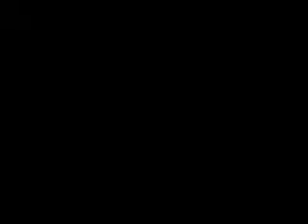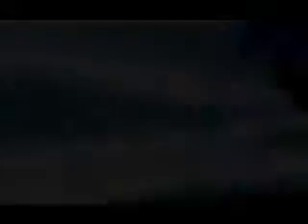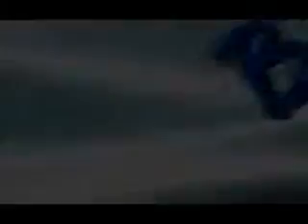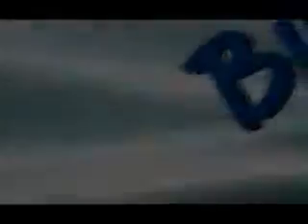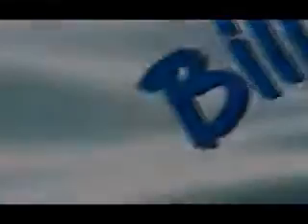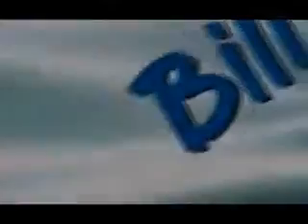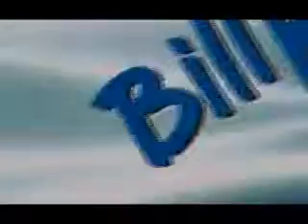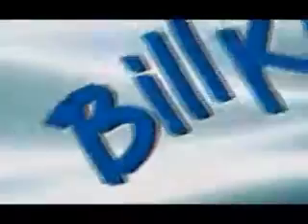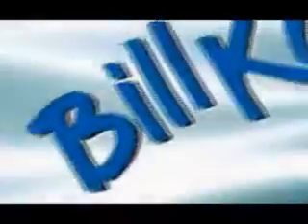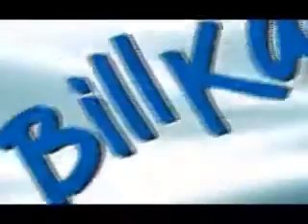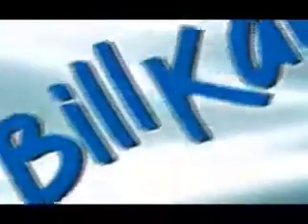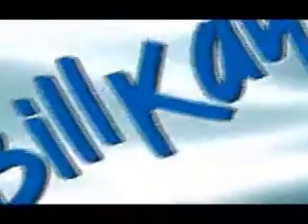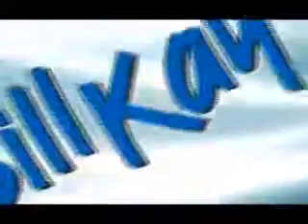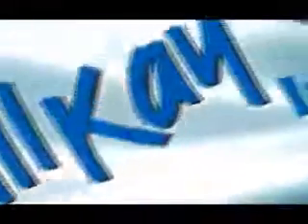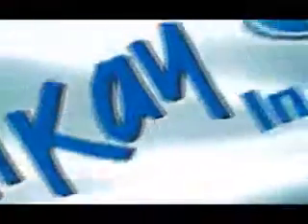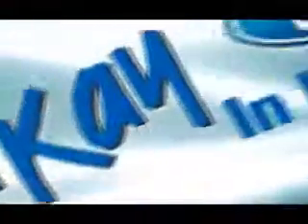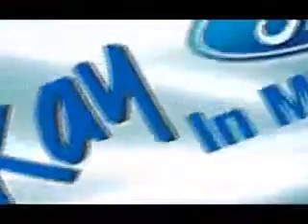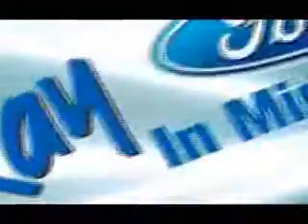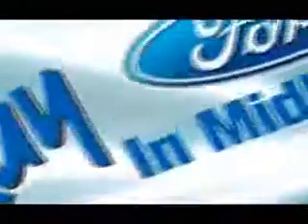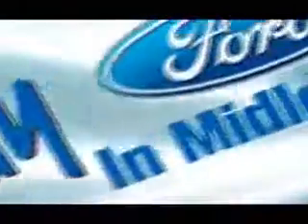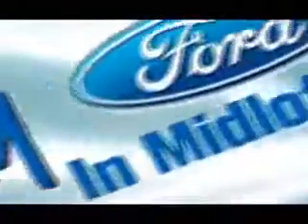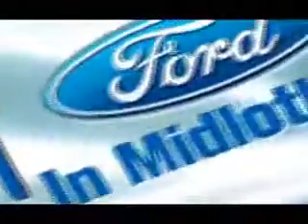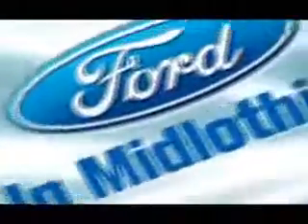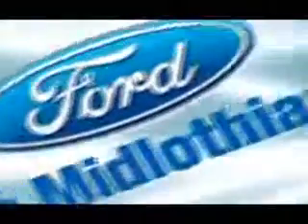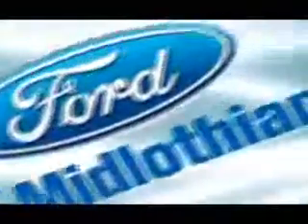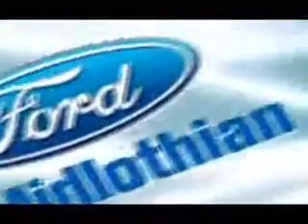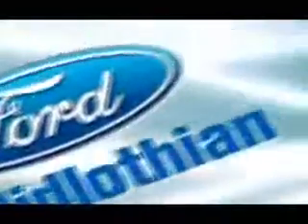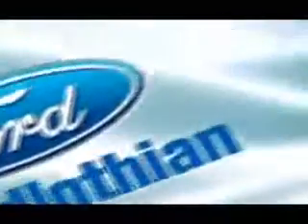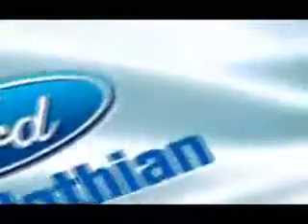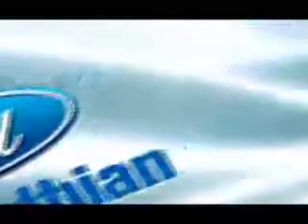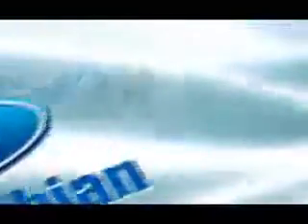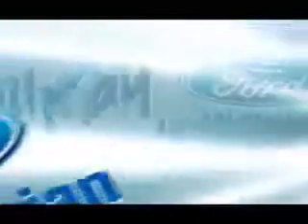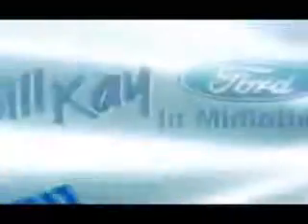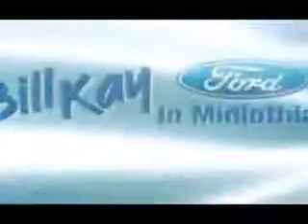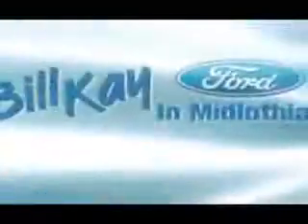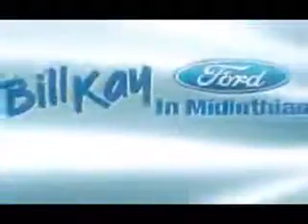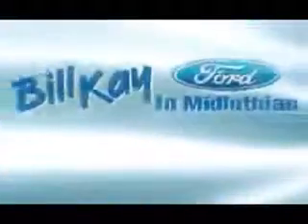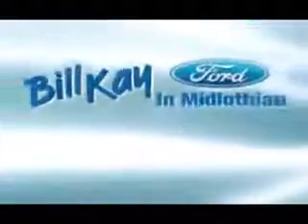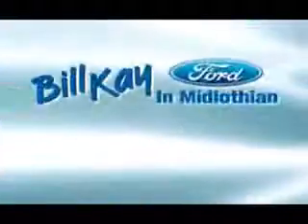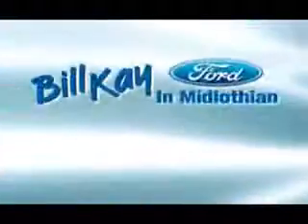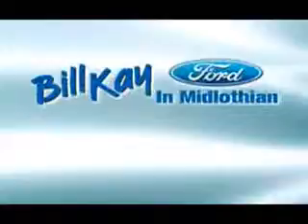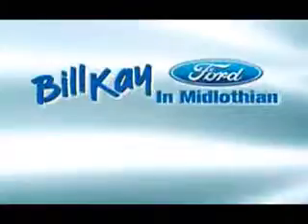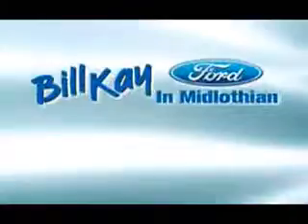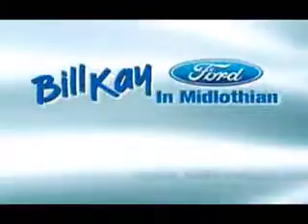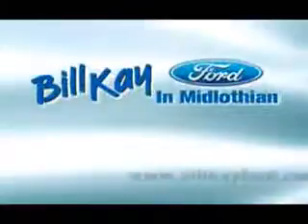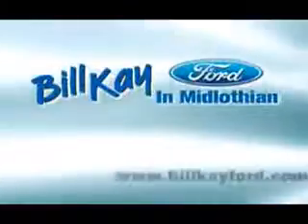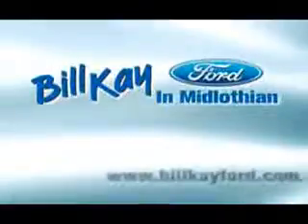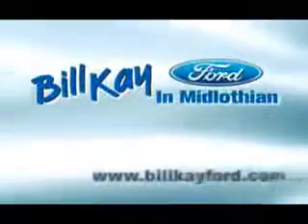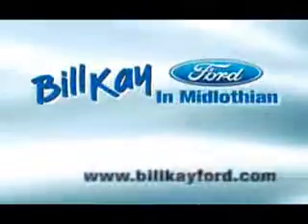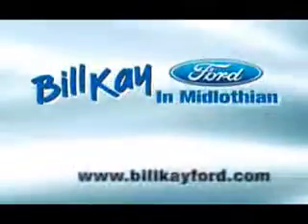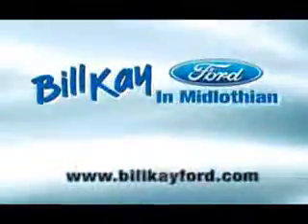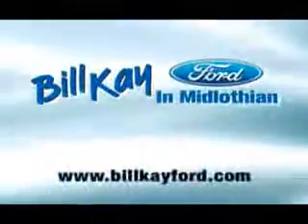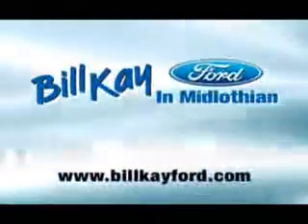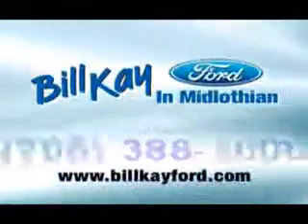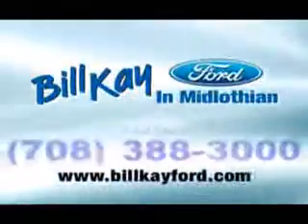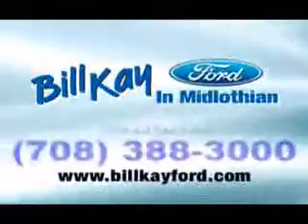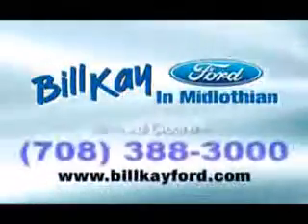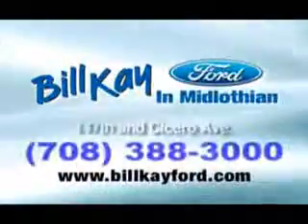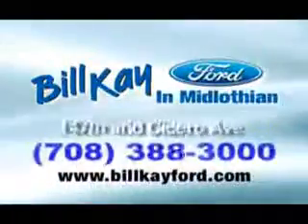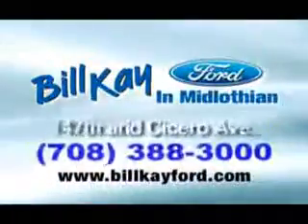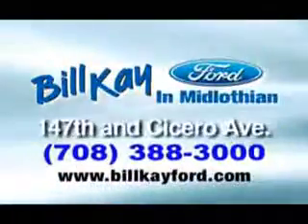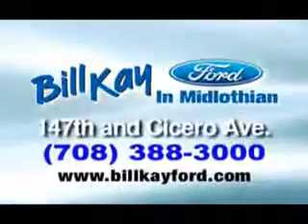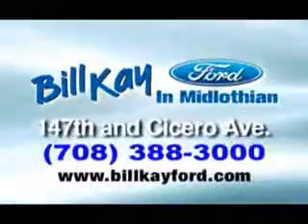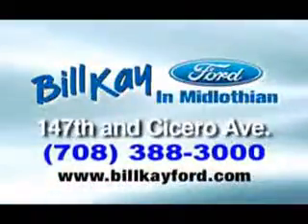See how little you pay when you buy from Bill K. Welcome to Bill K Ford in Midlothian.